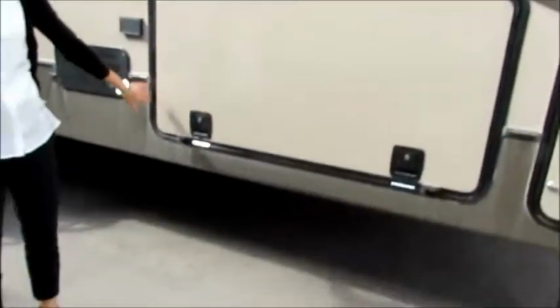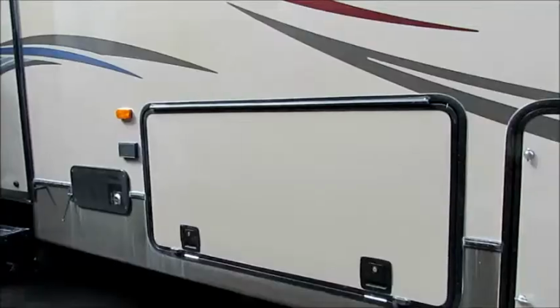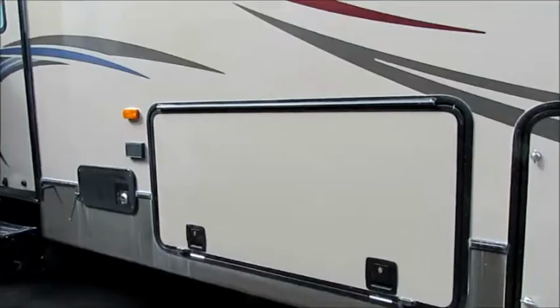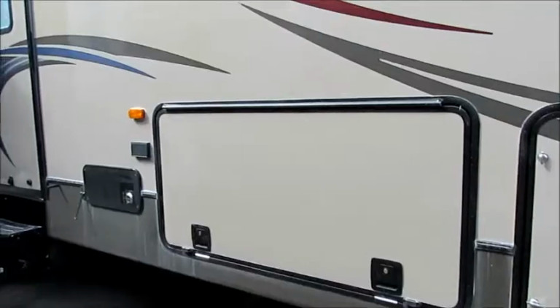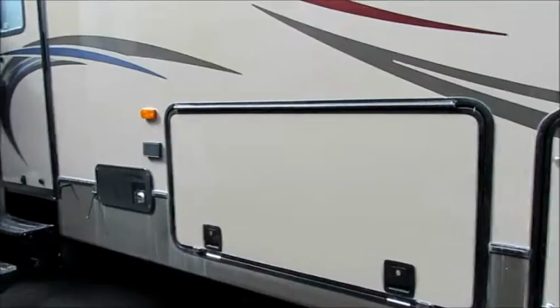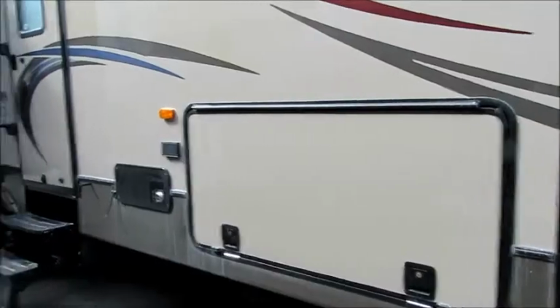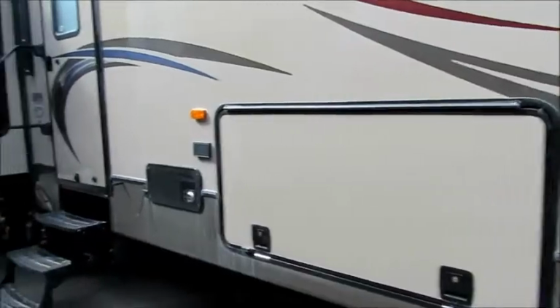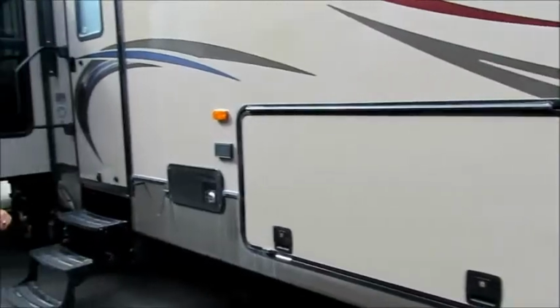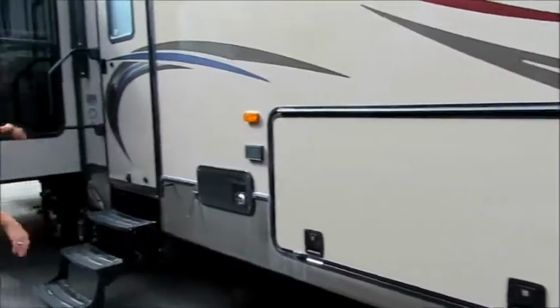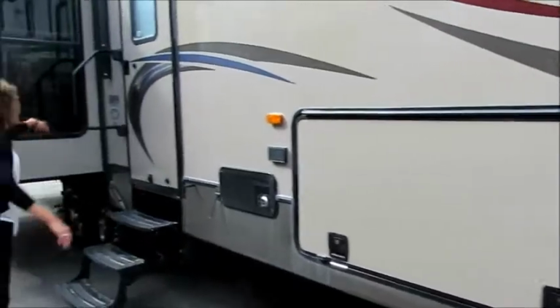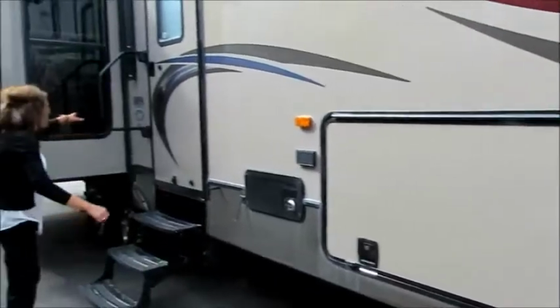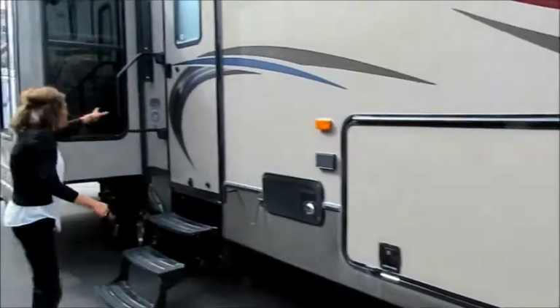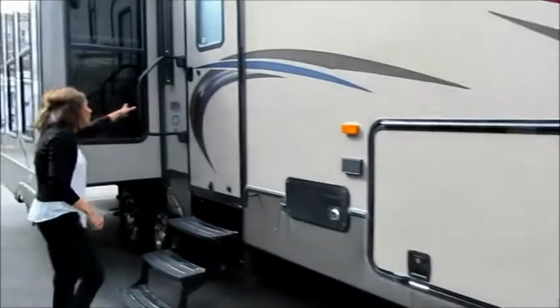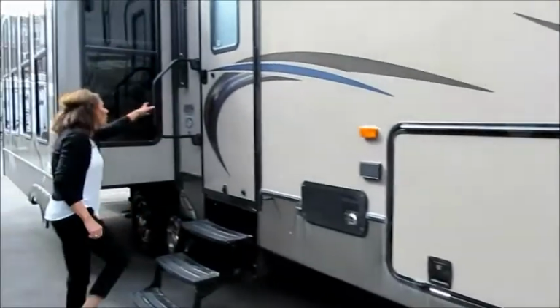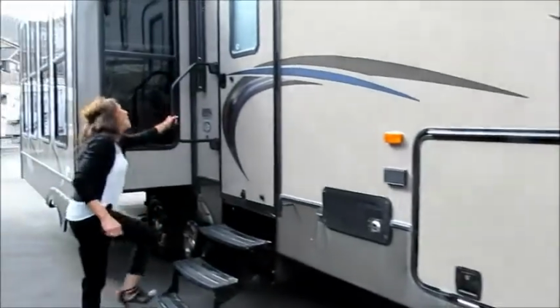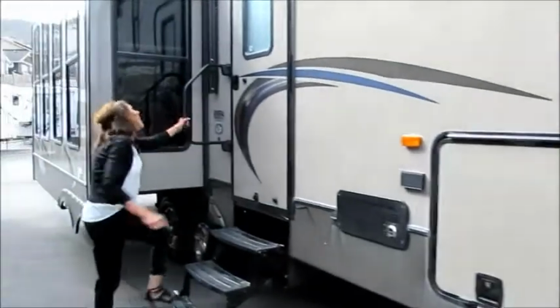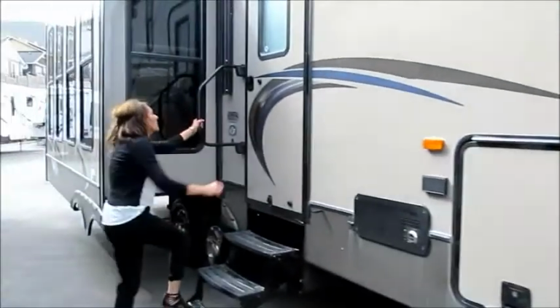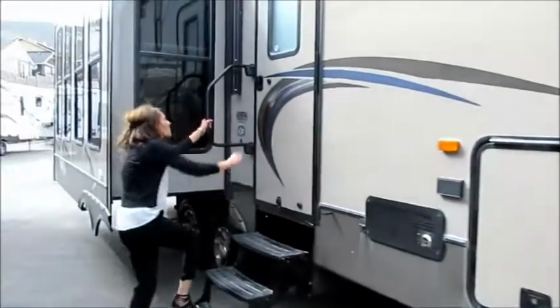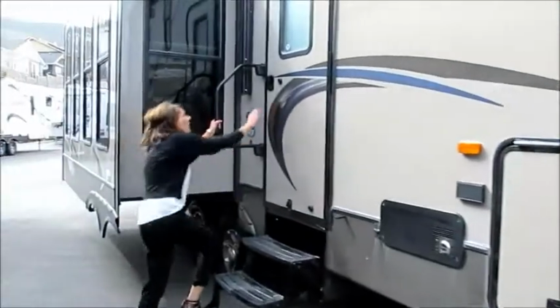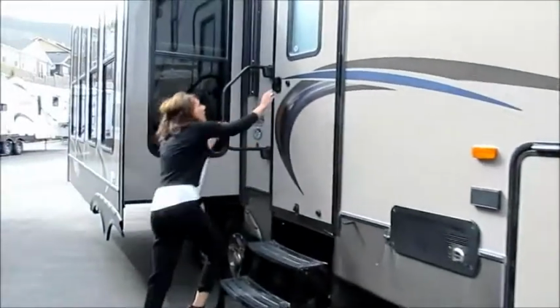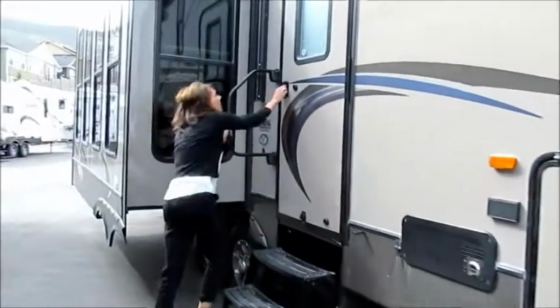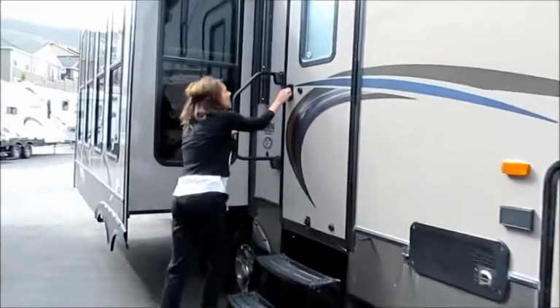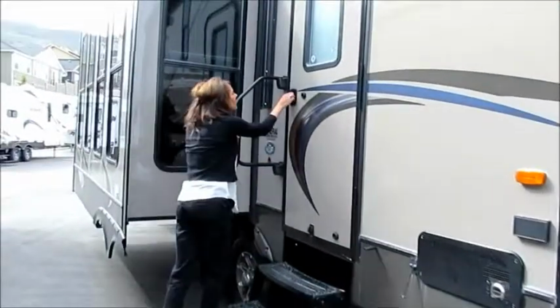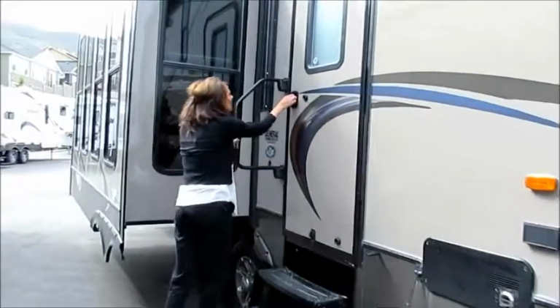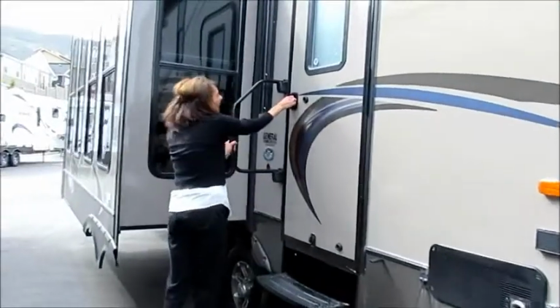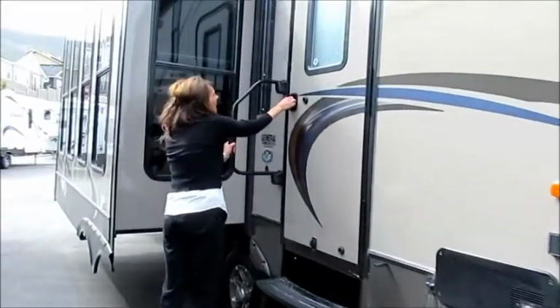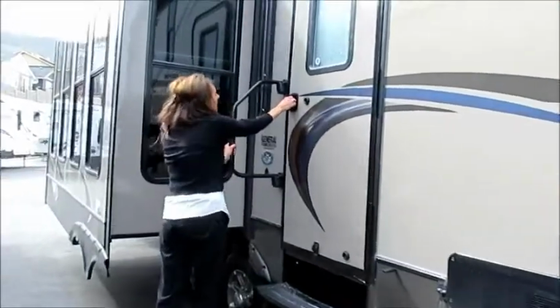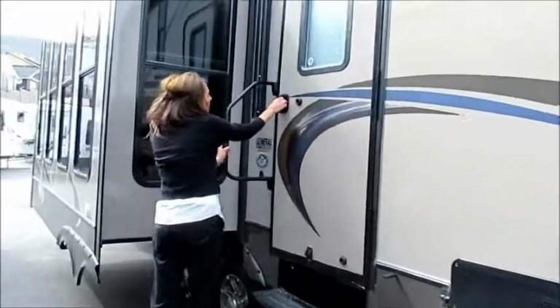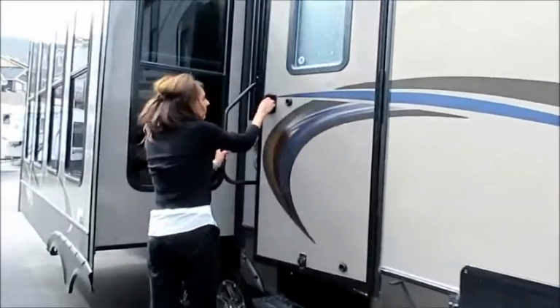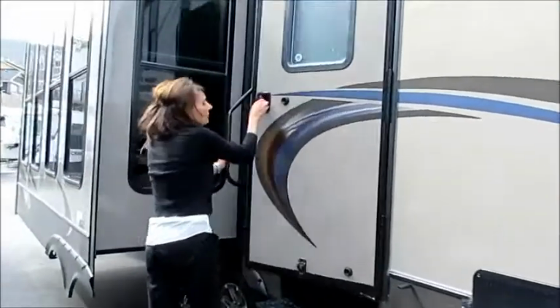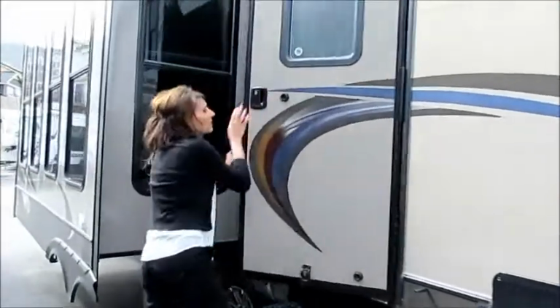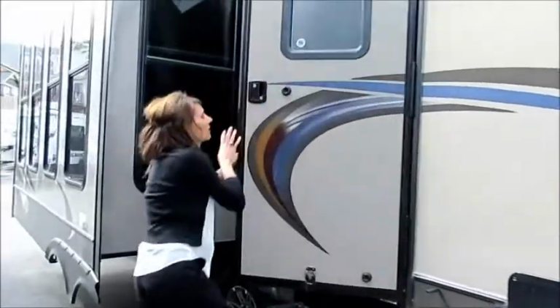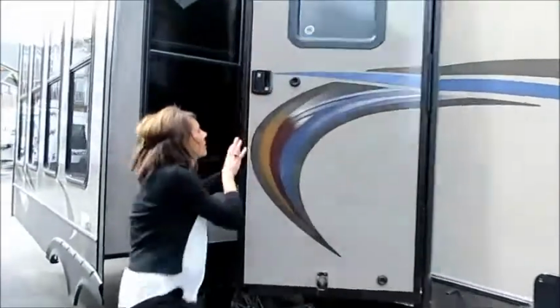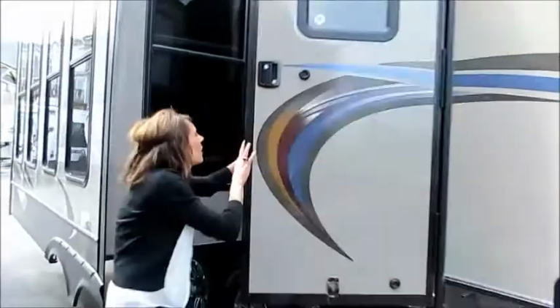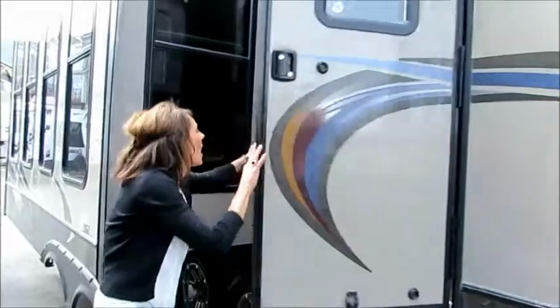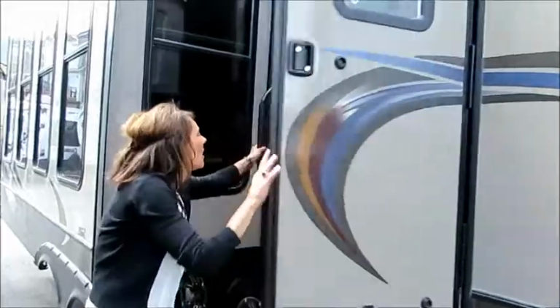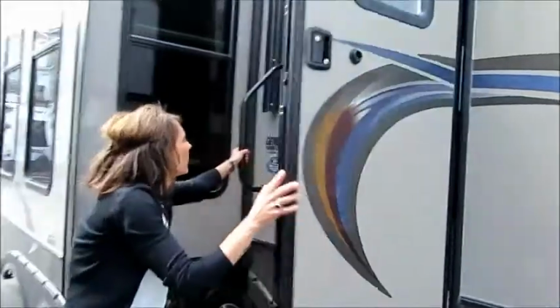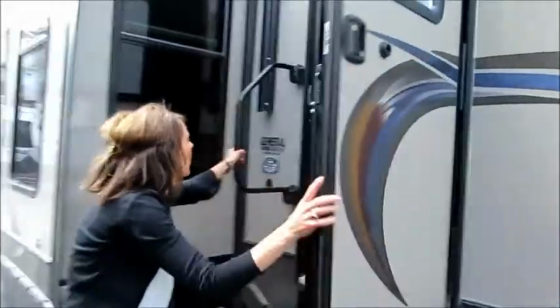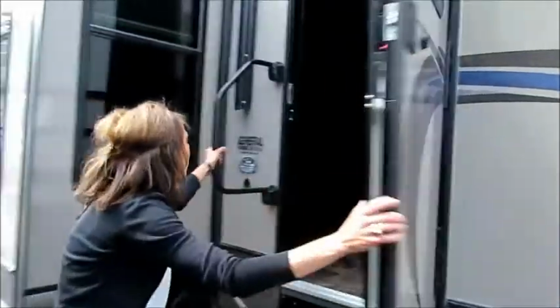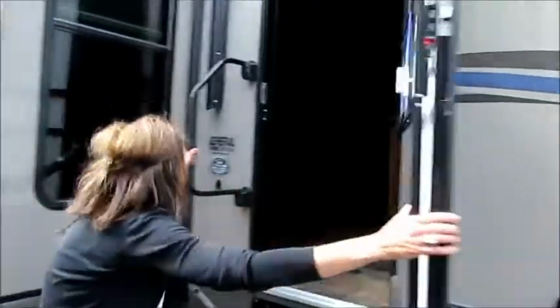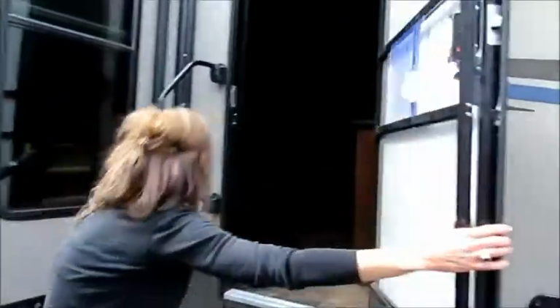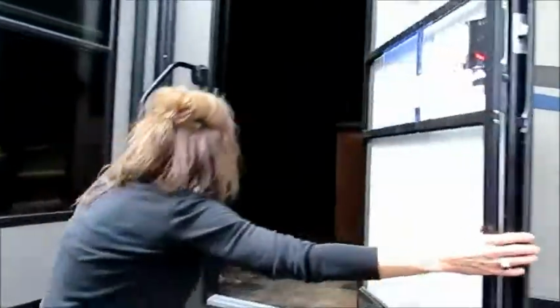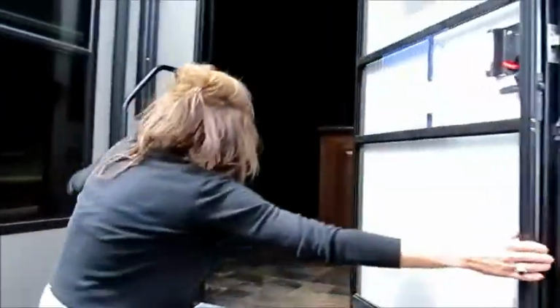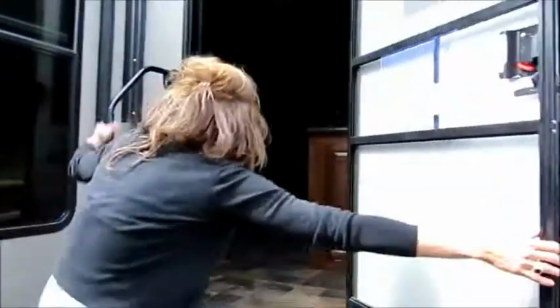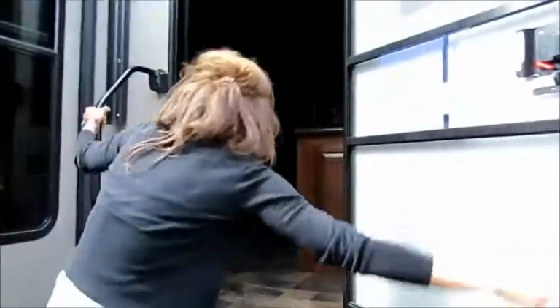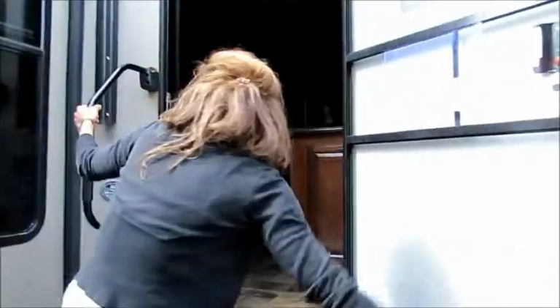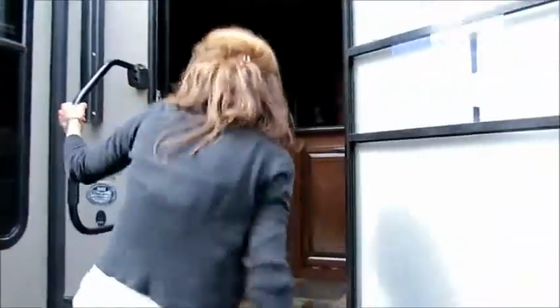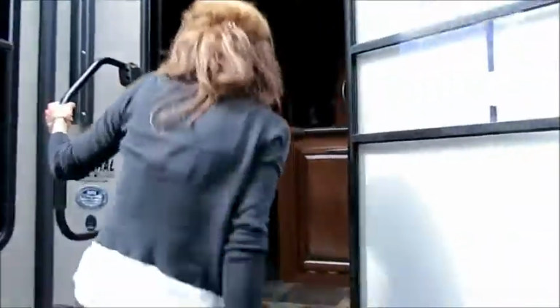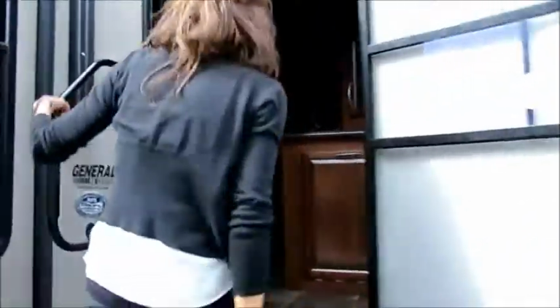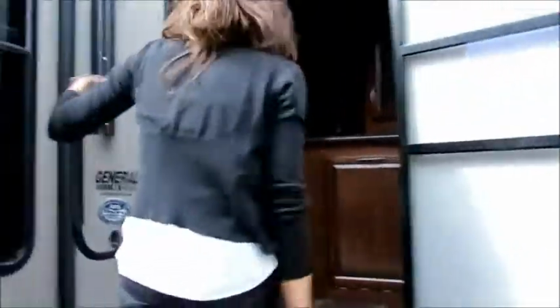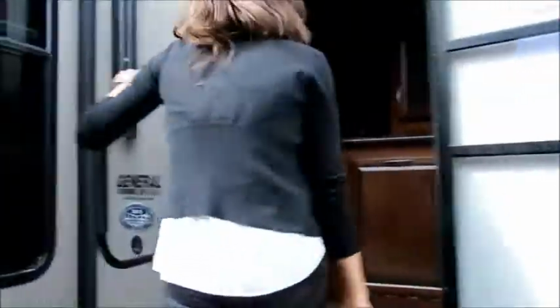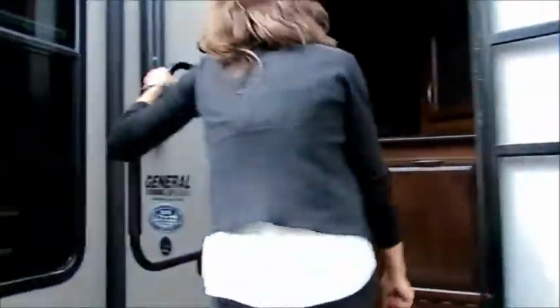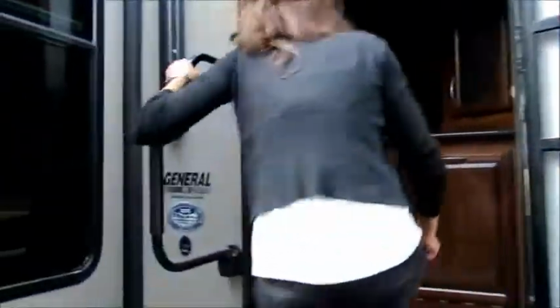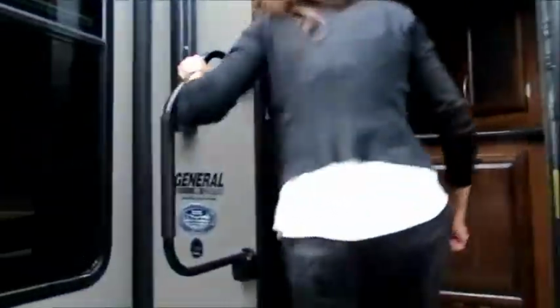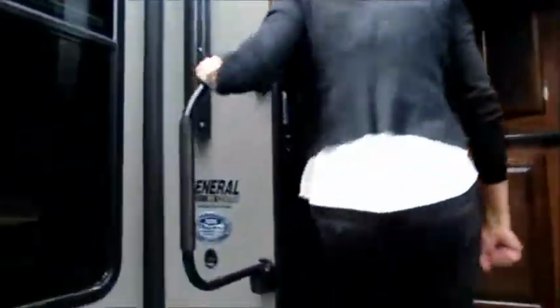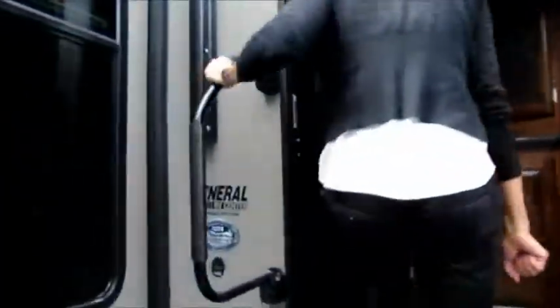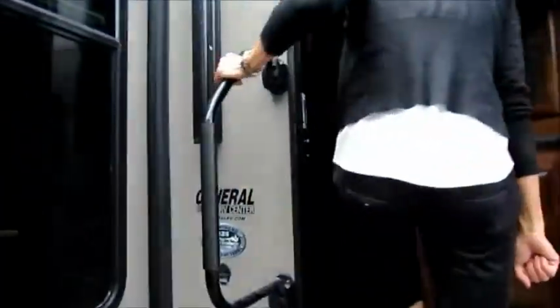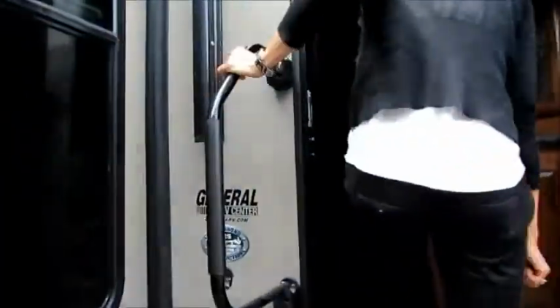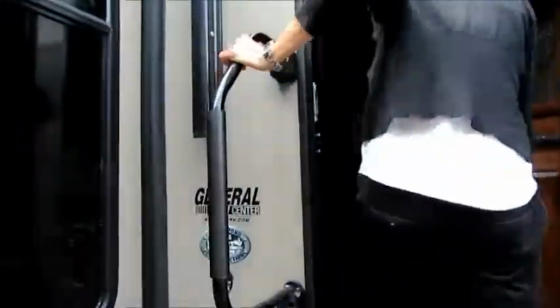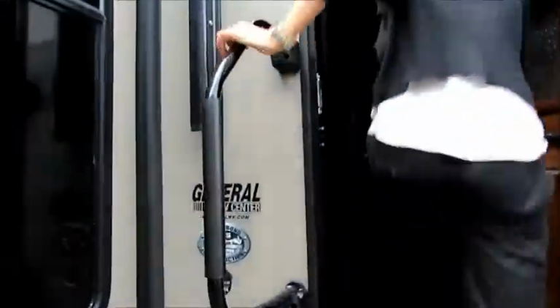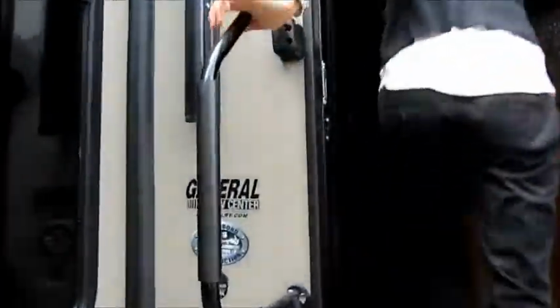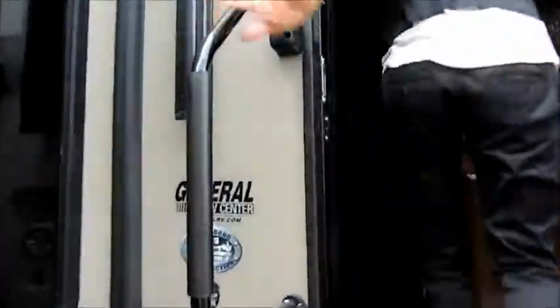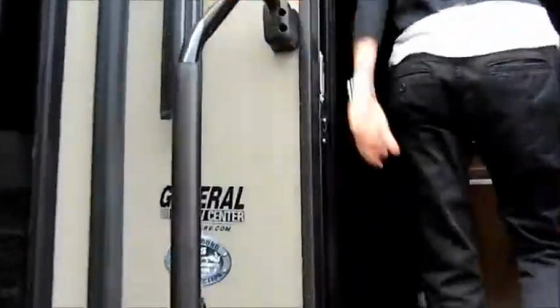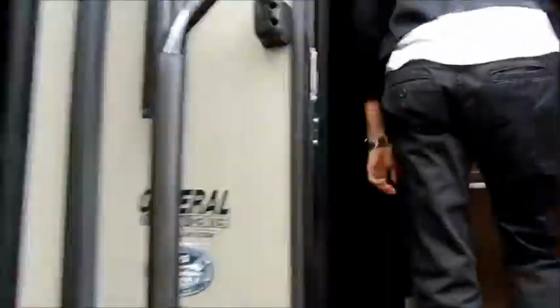Now we're going to go ahead and check out the inside. We've got our easy grab handle right here as we go inside the coach.